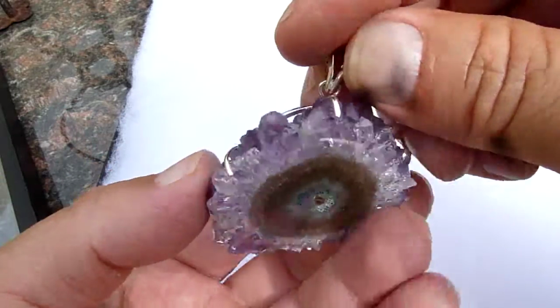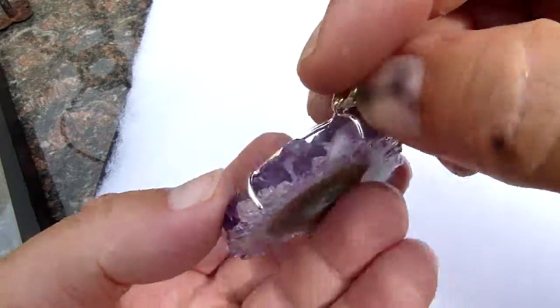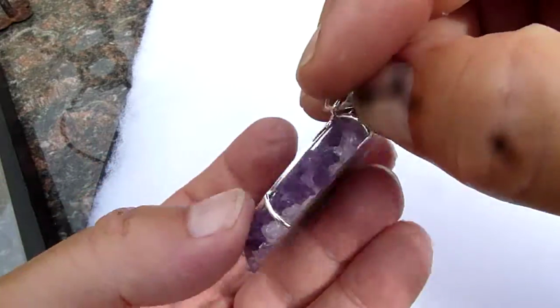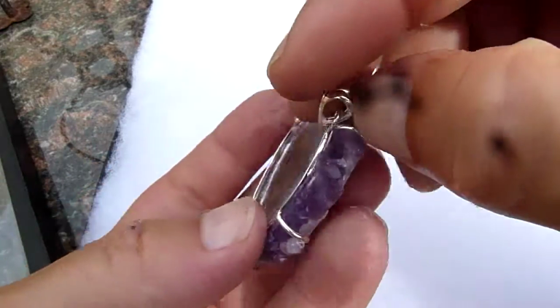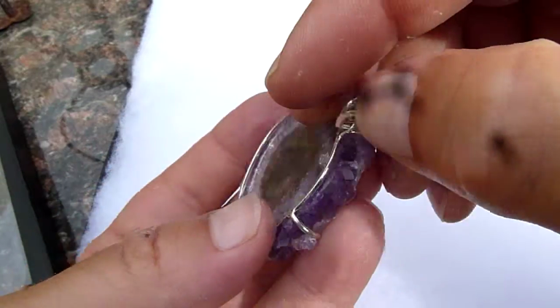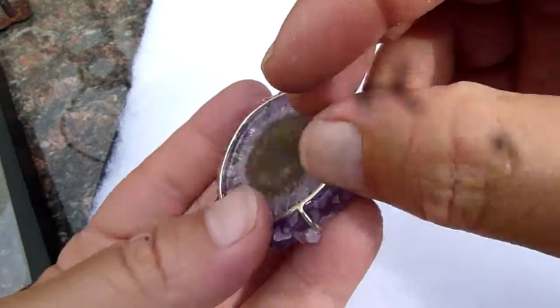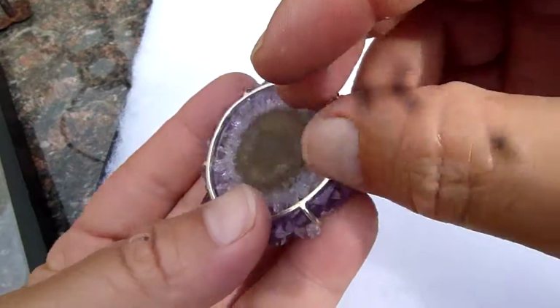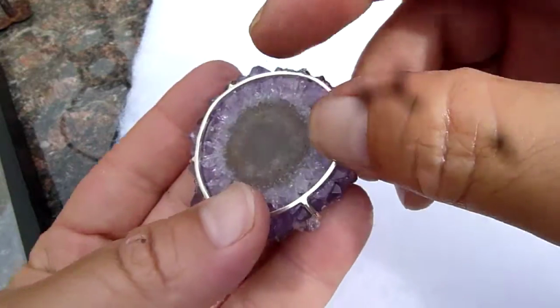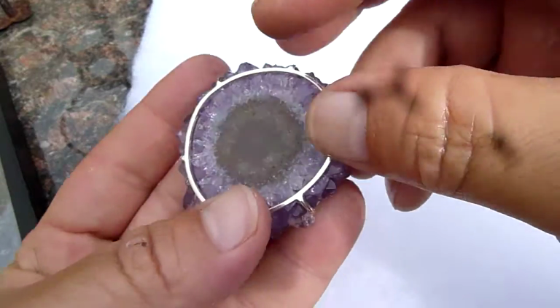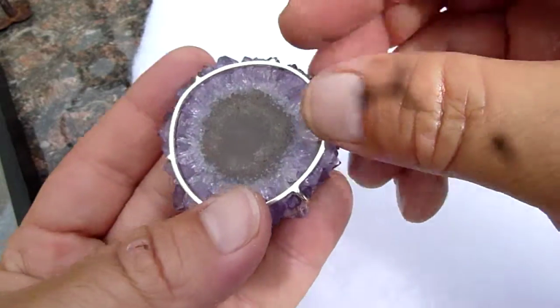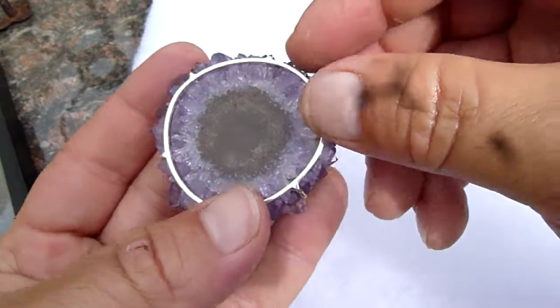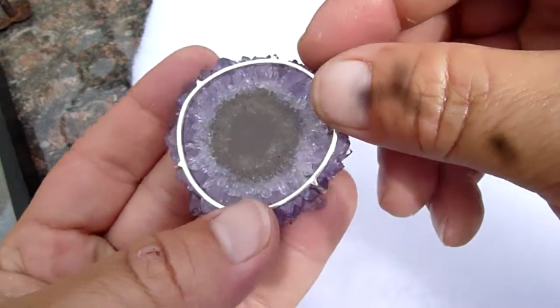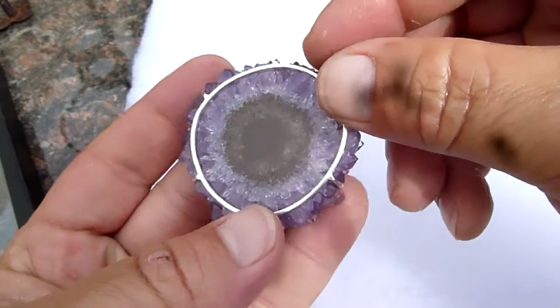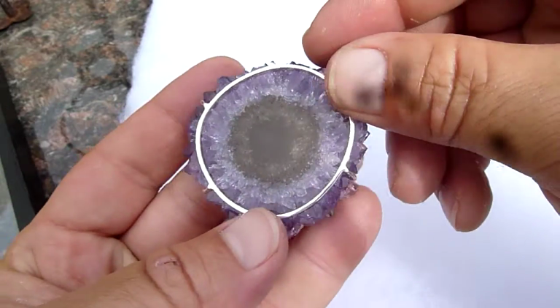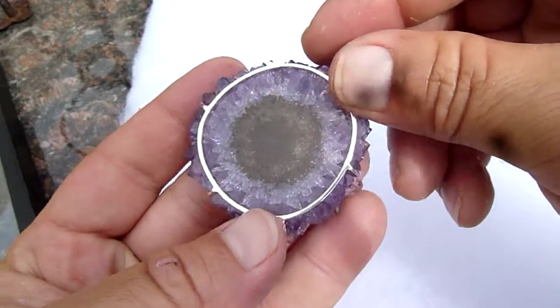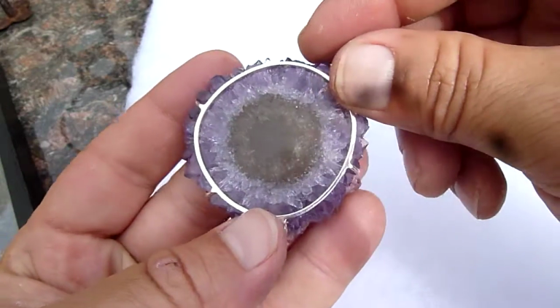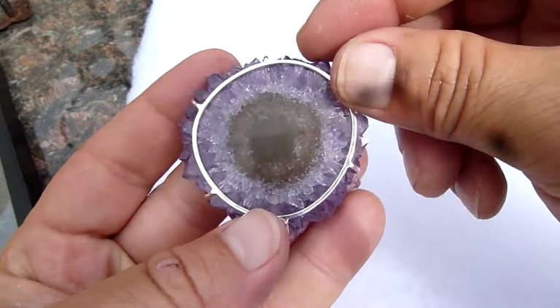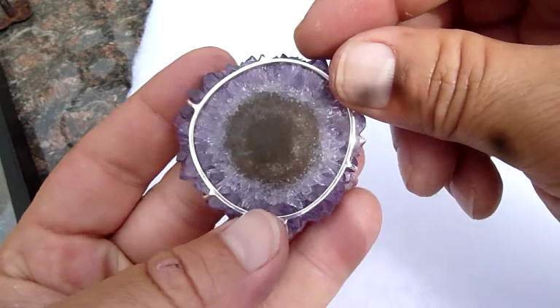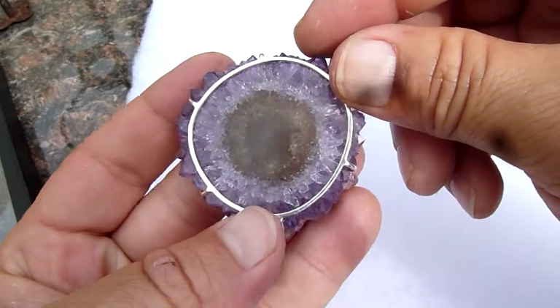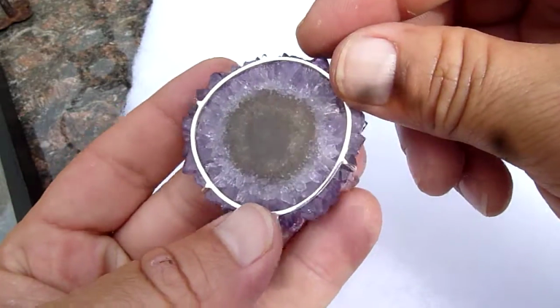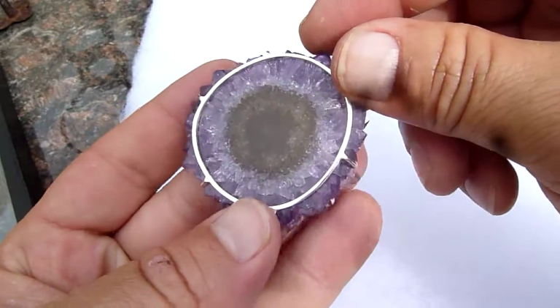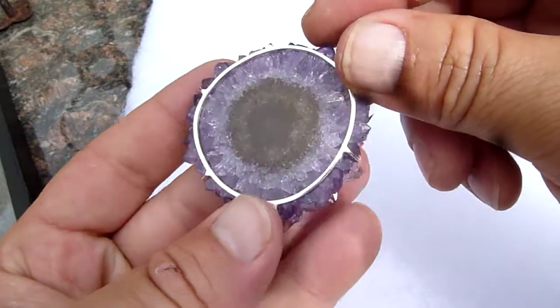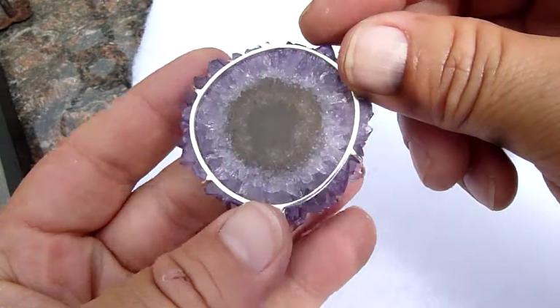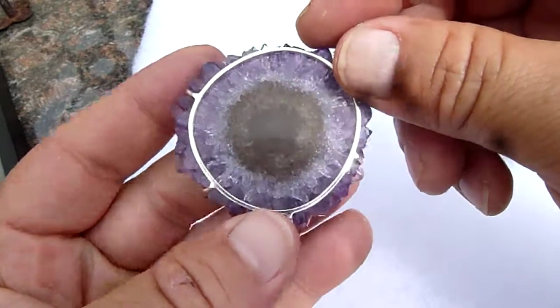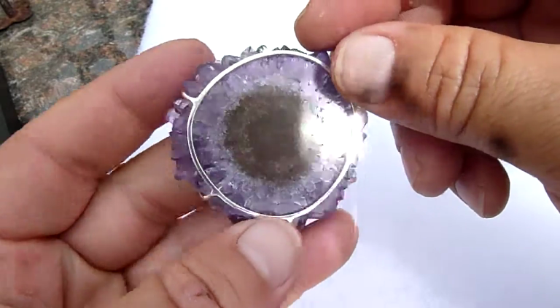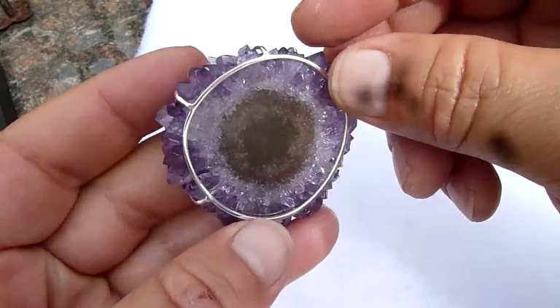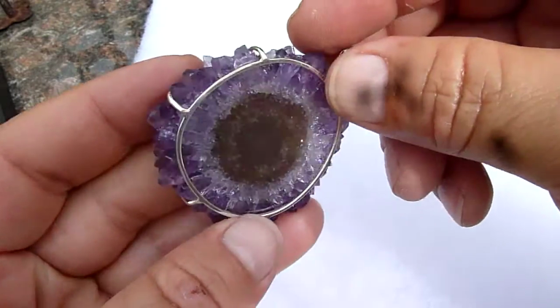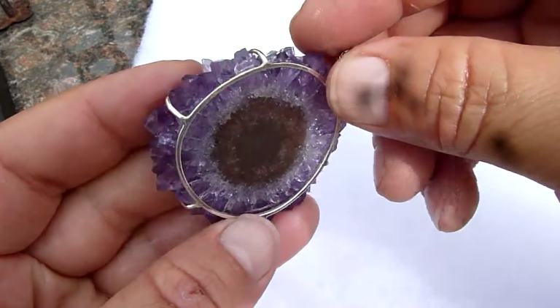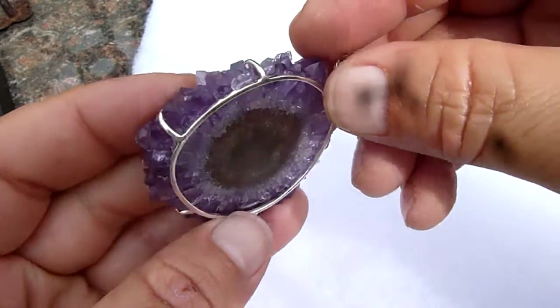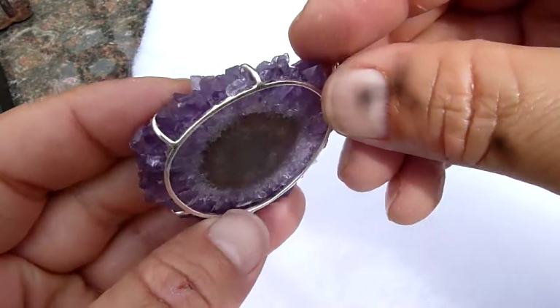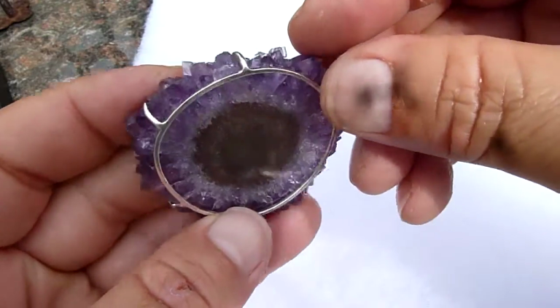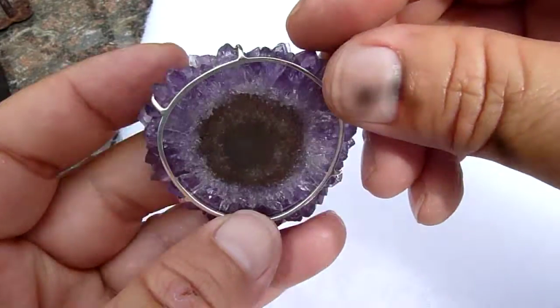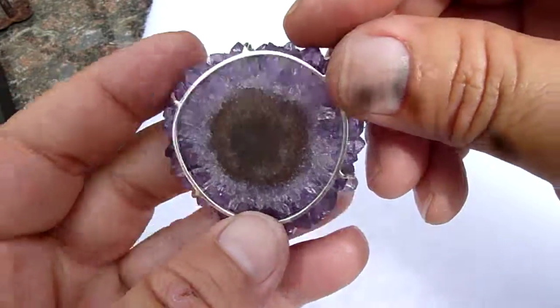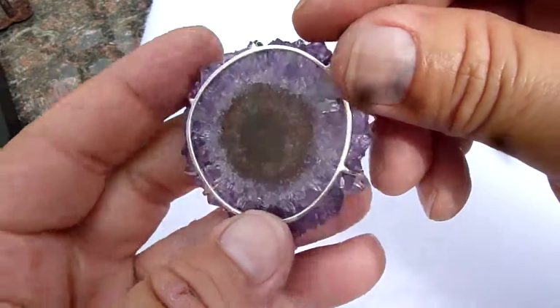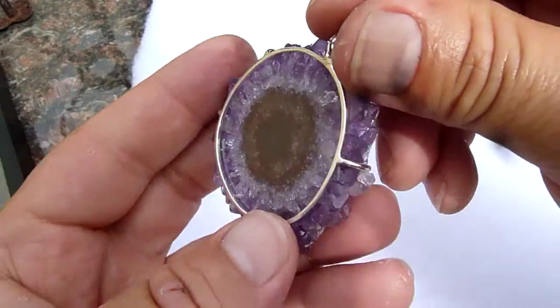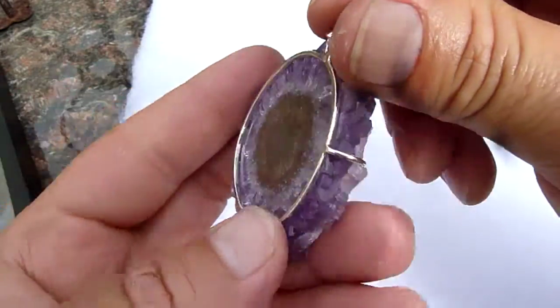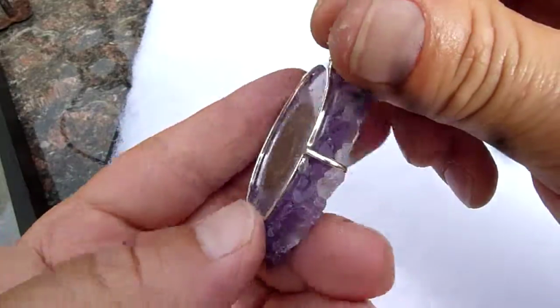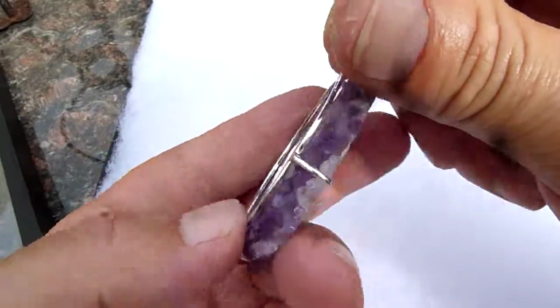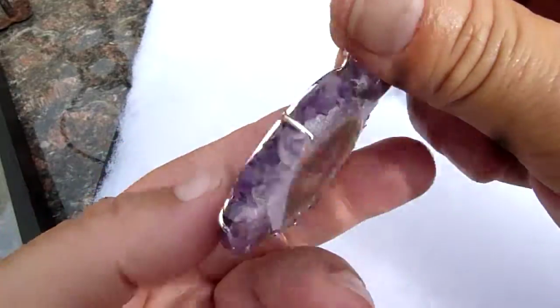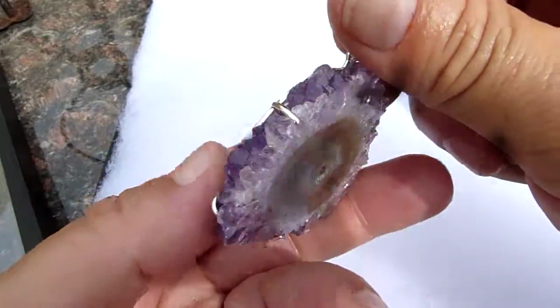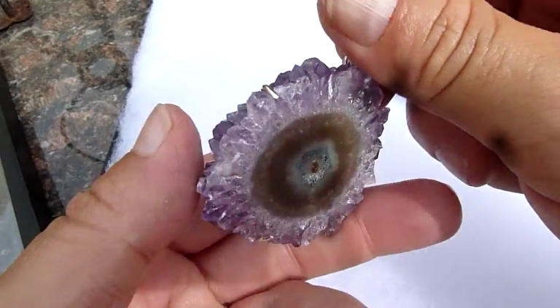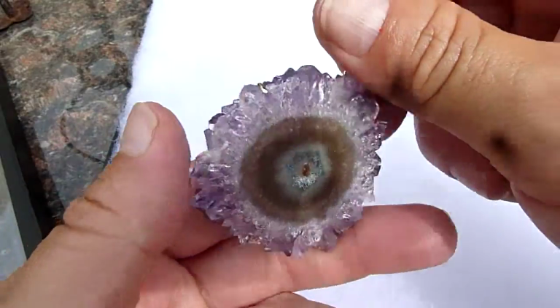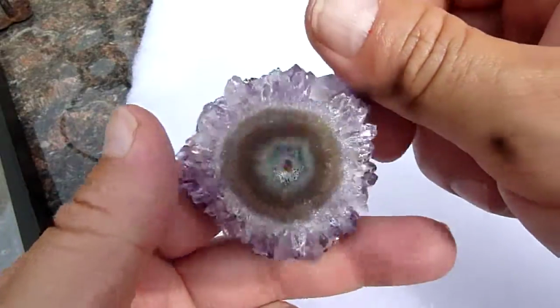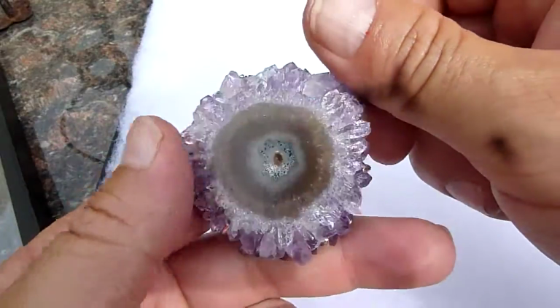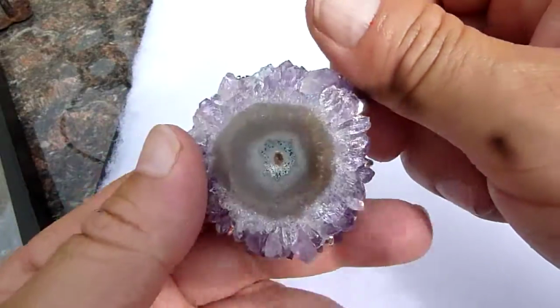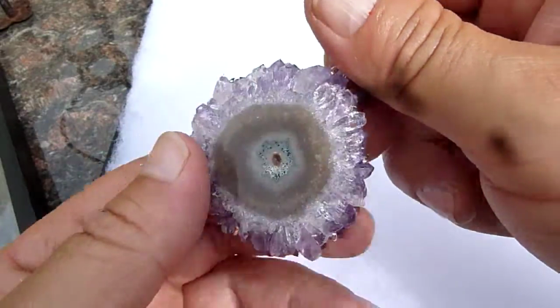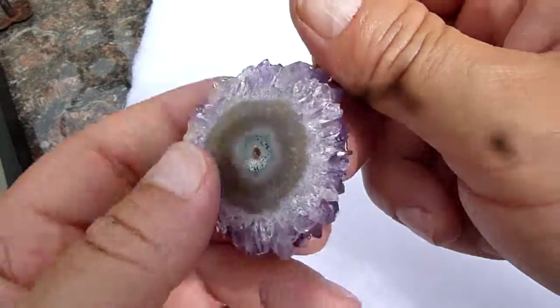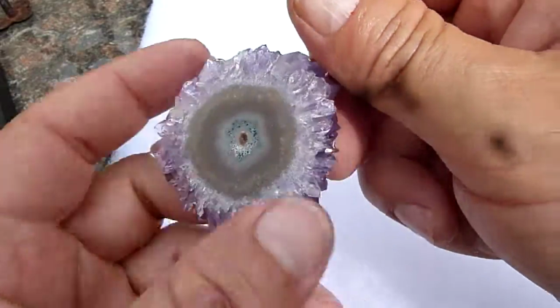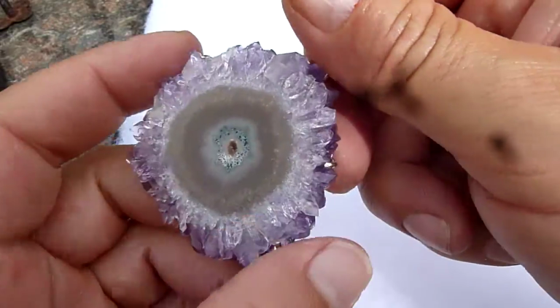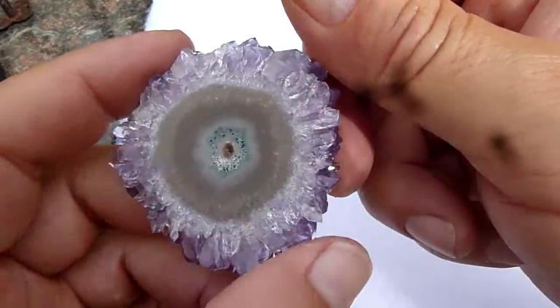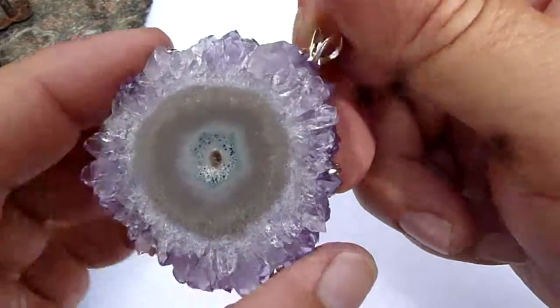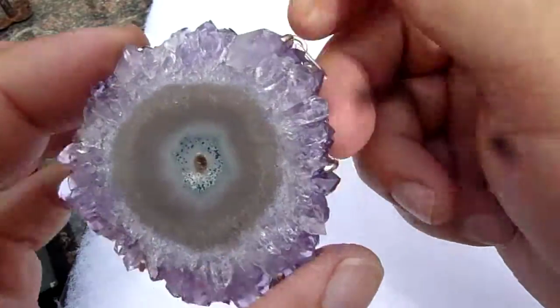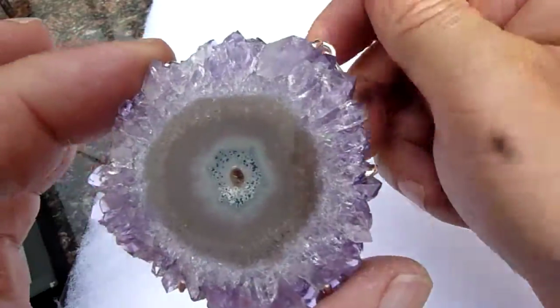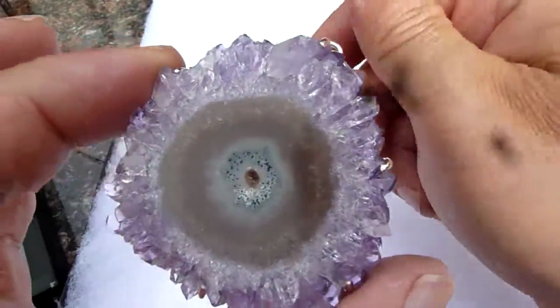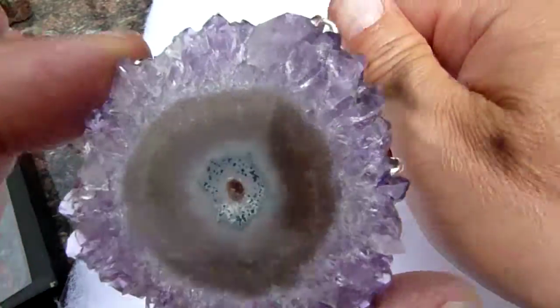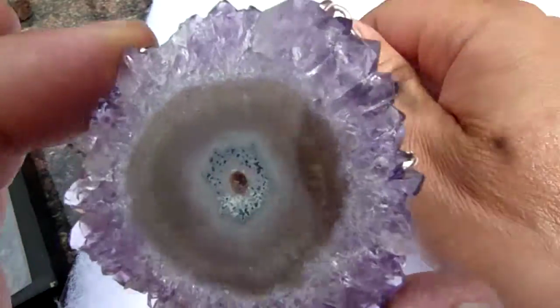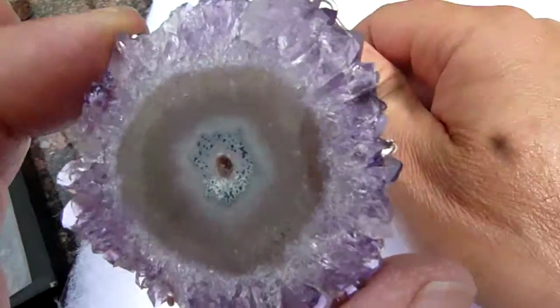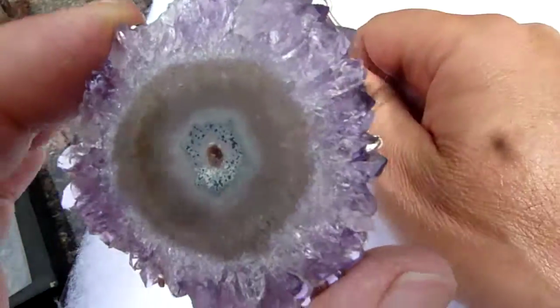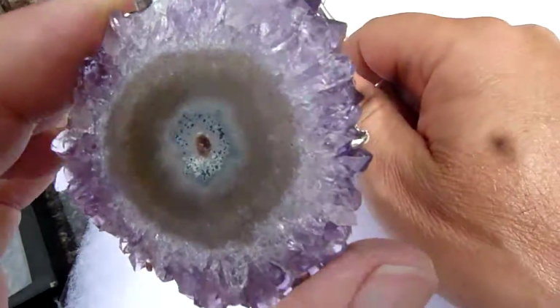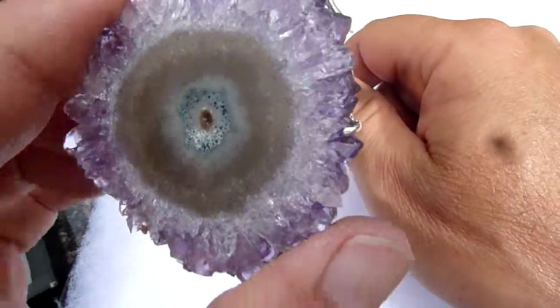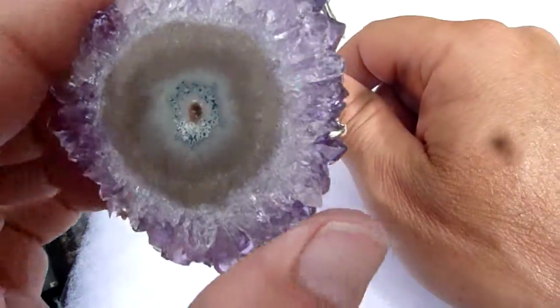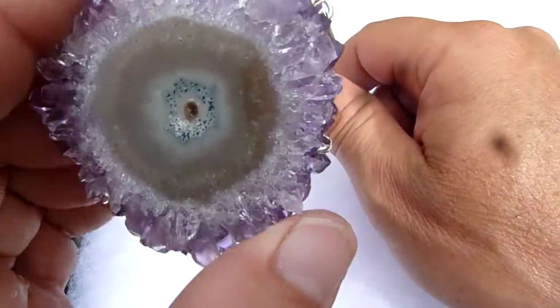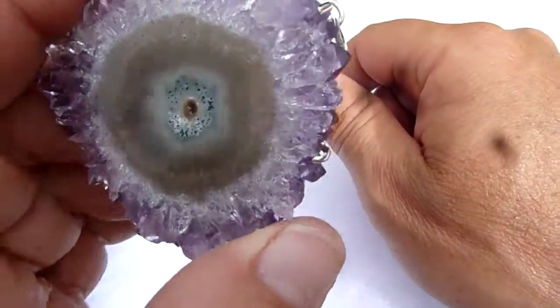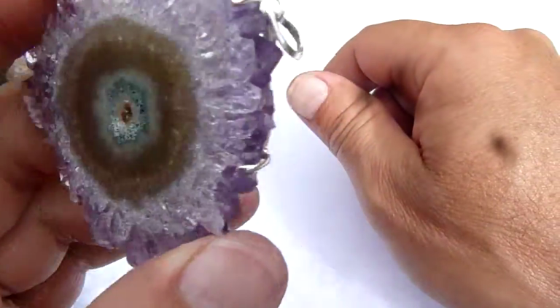Nice size too — set in Bali, and the materials are from Uruguay.